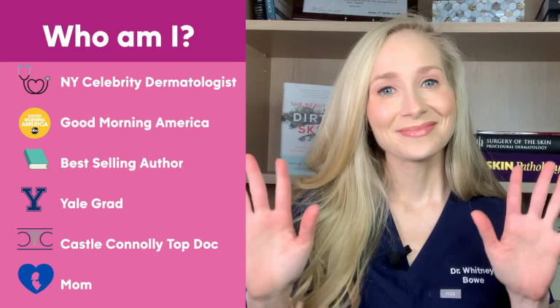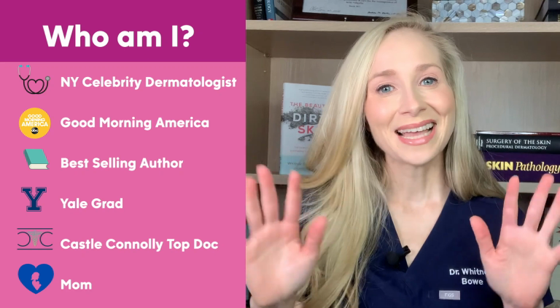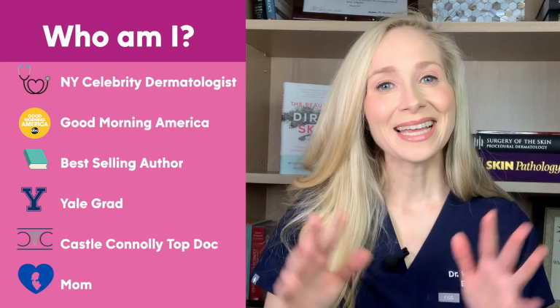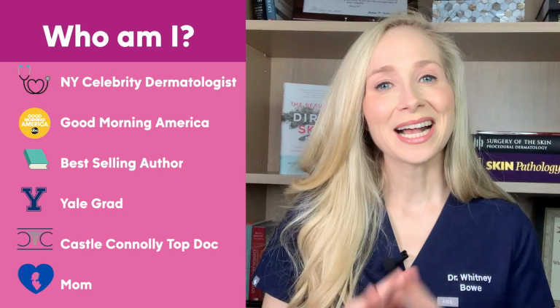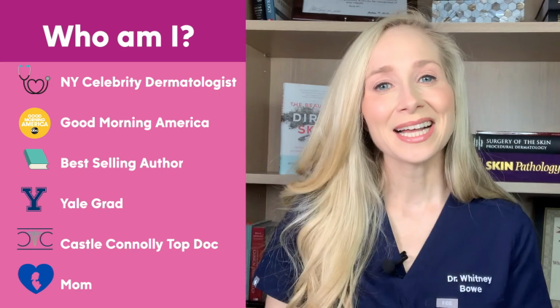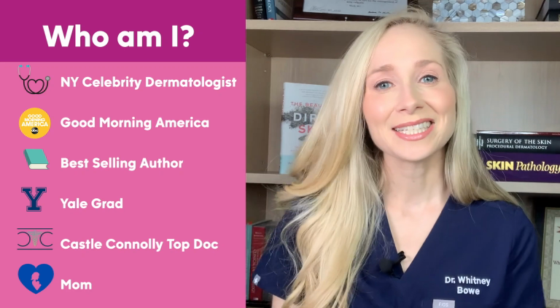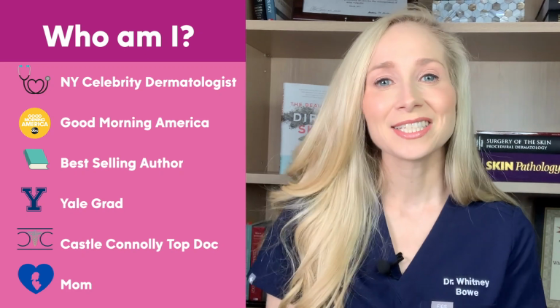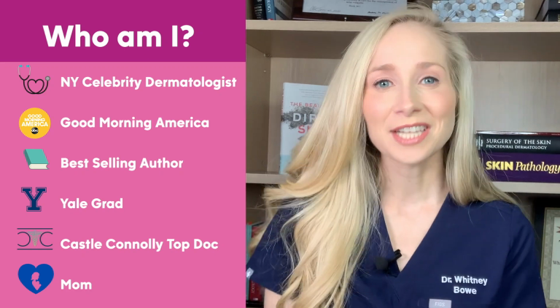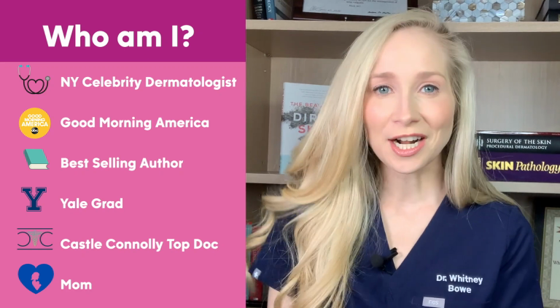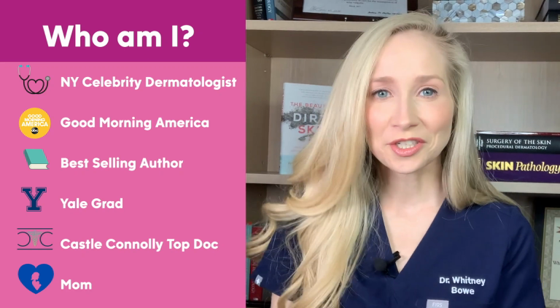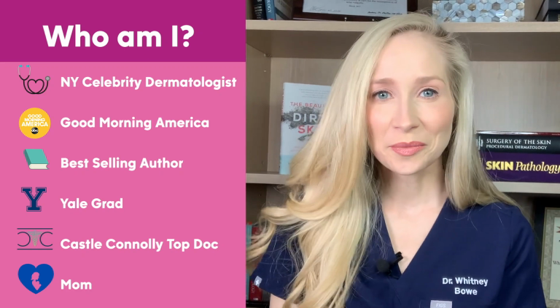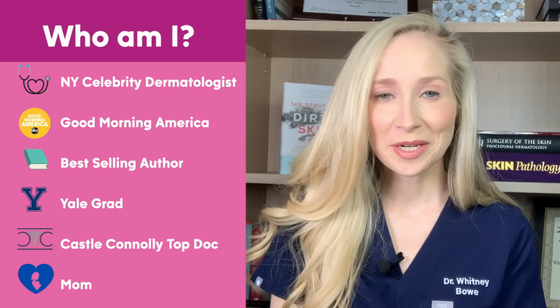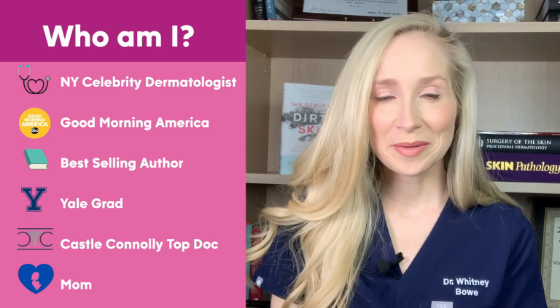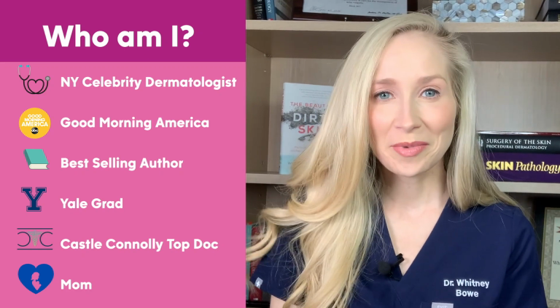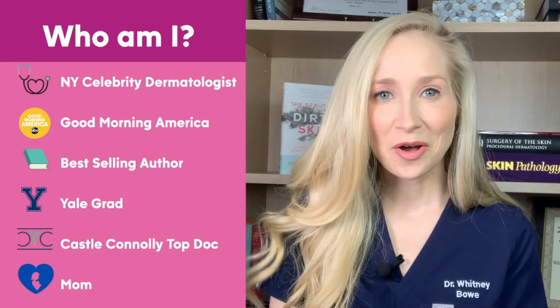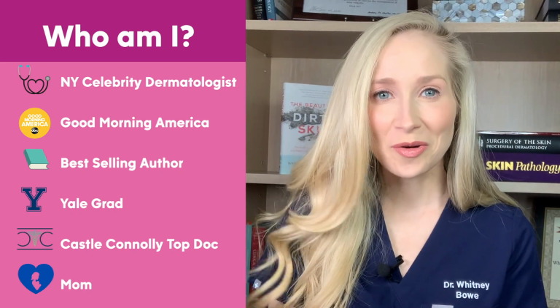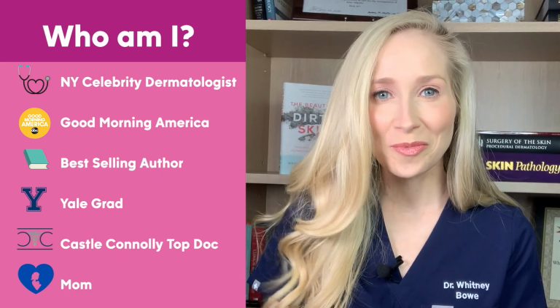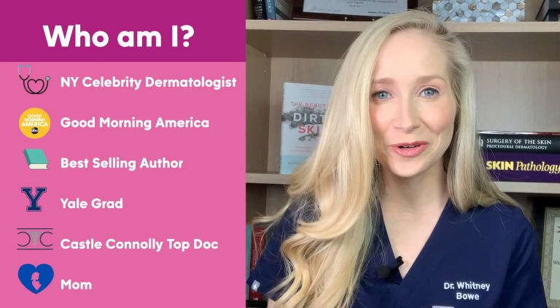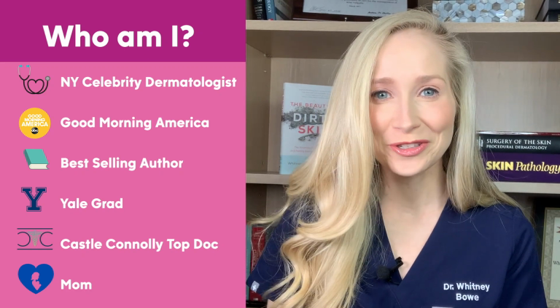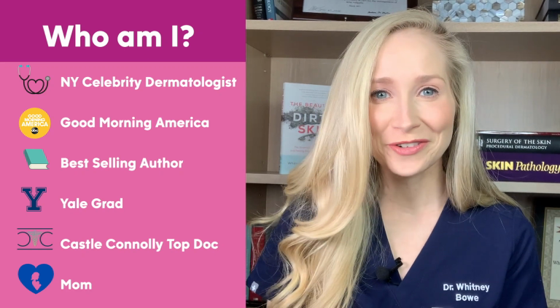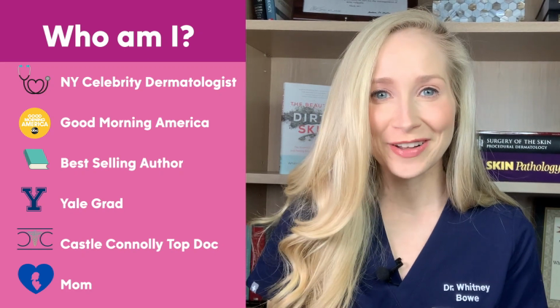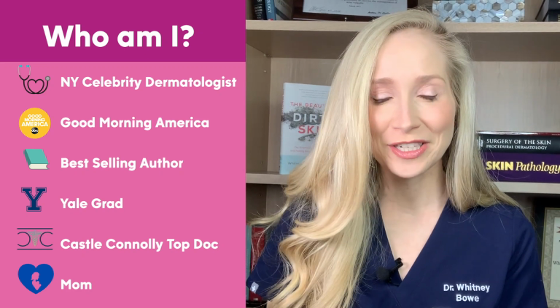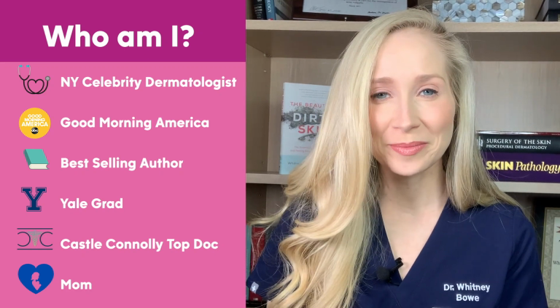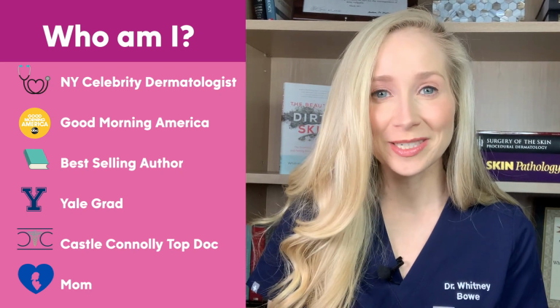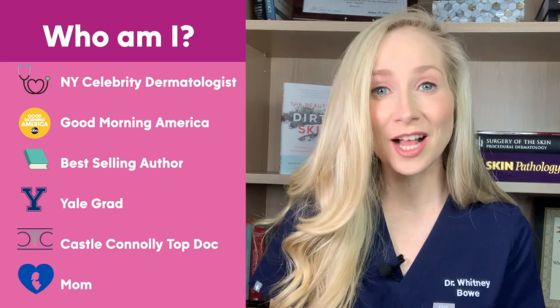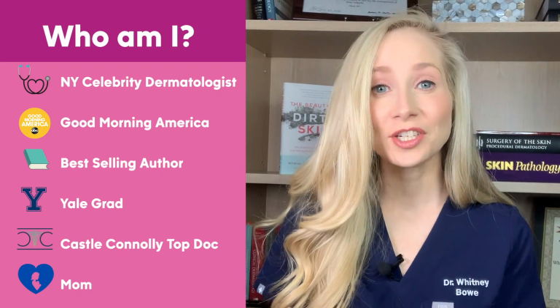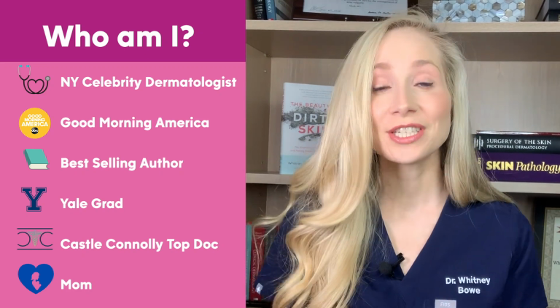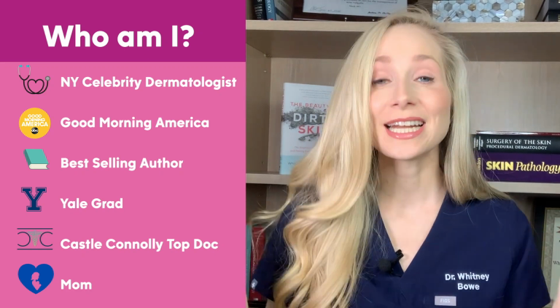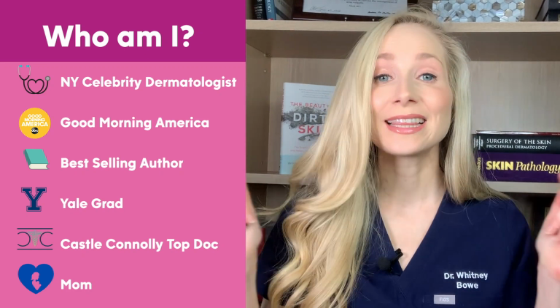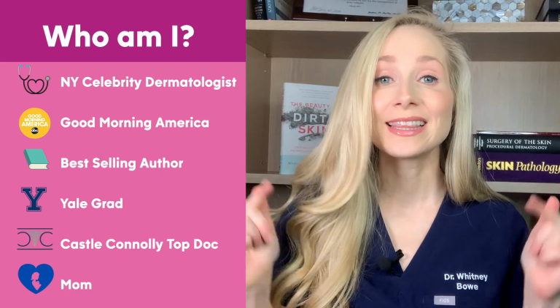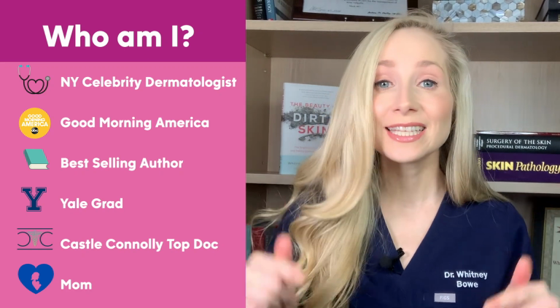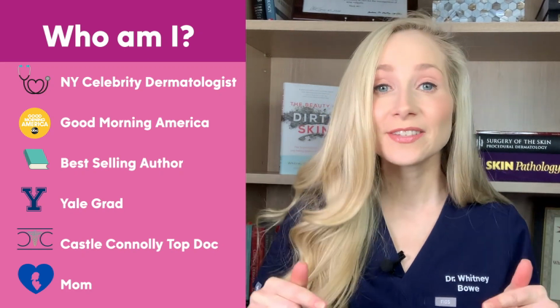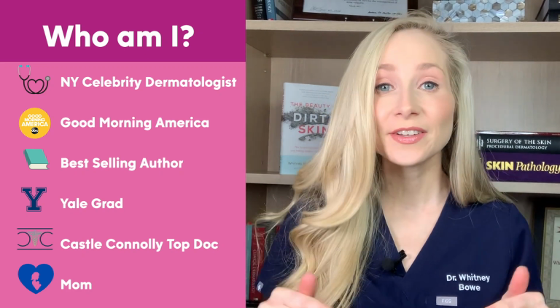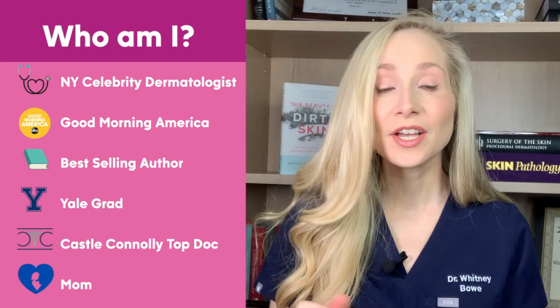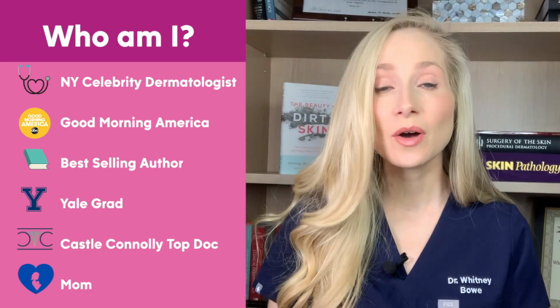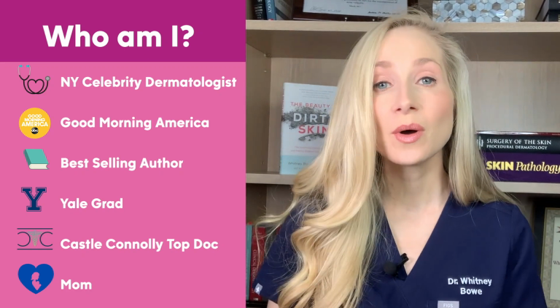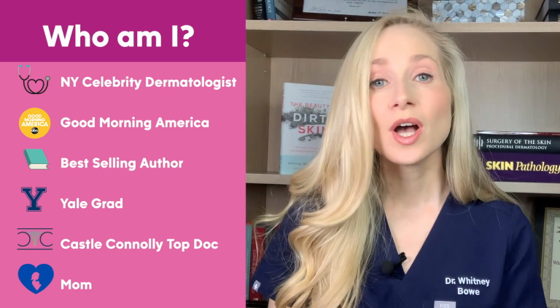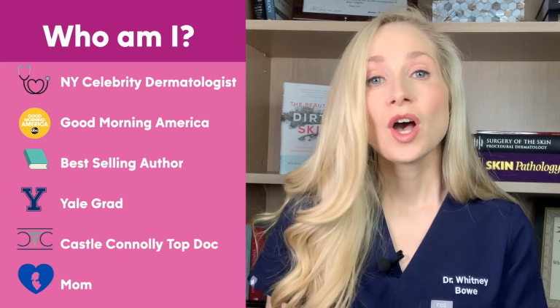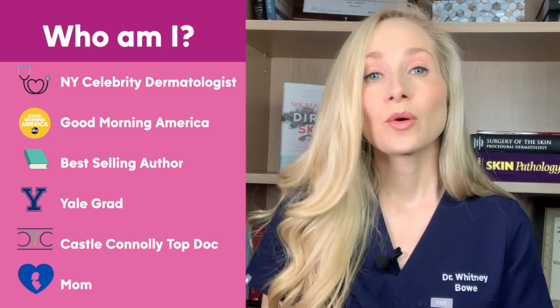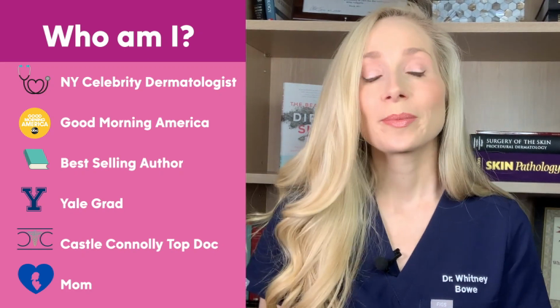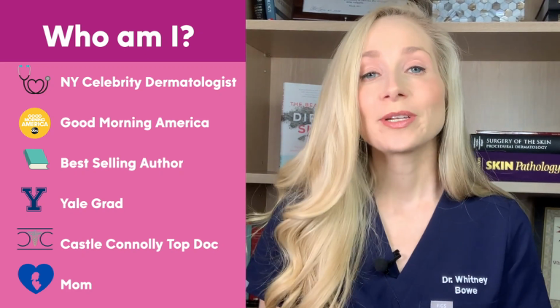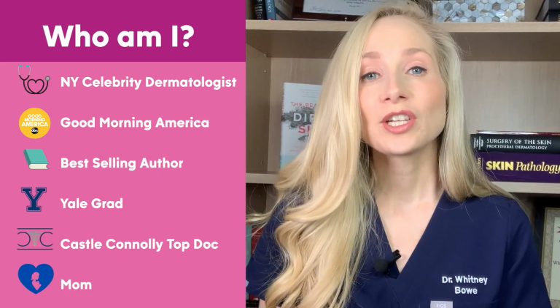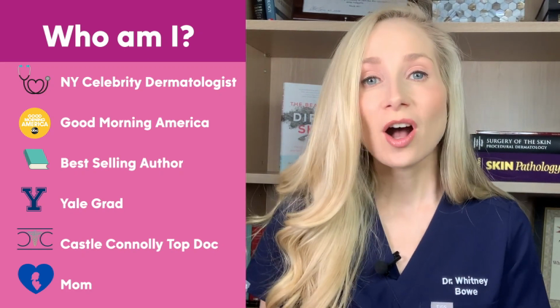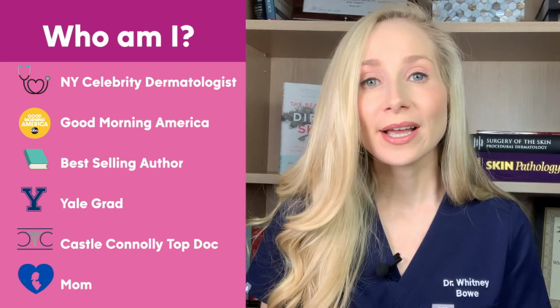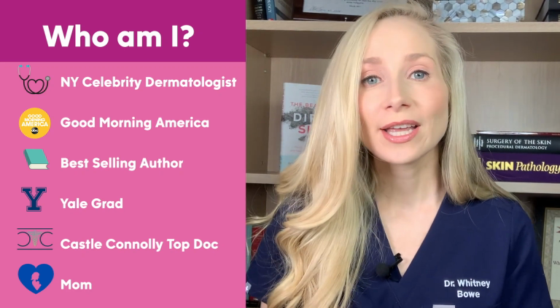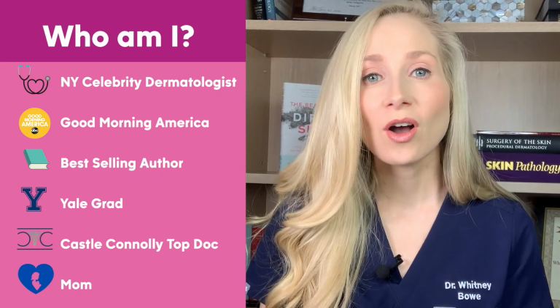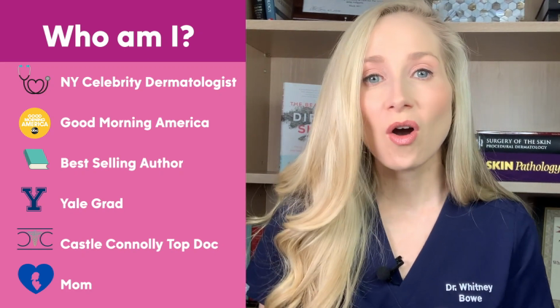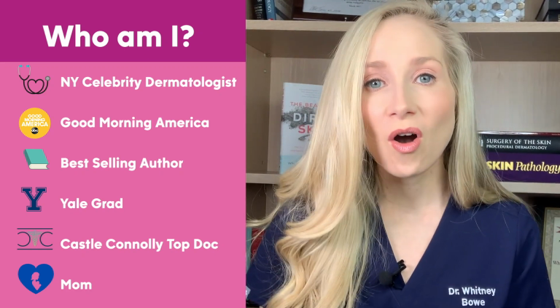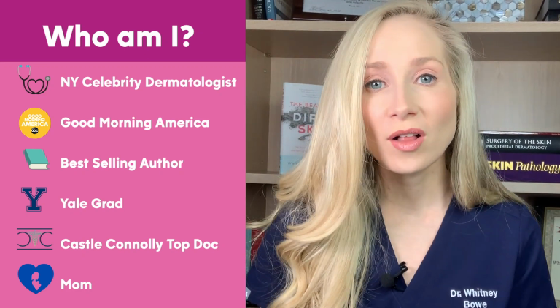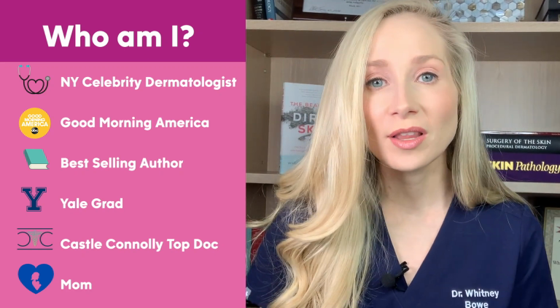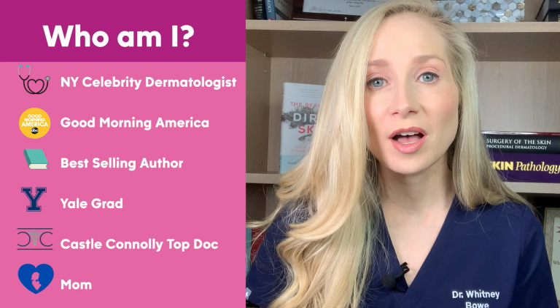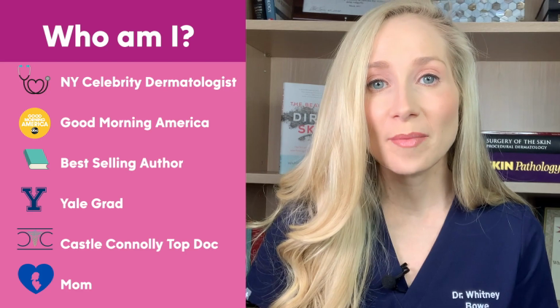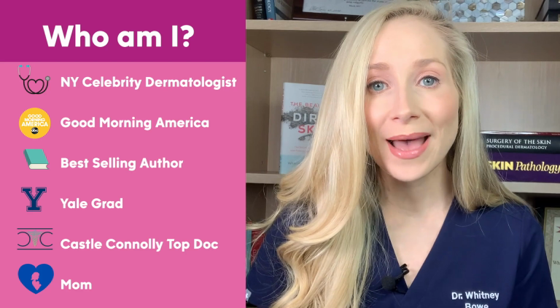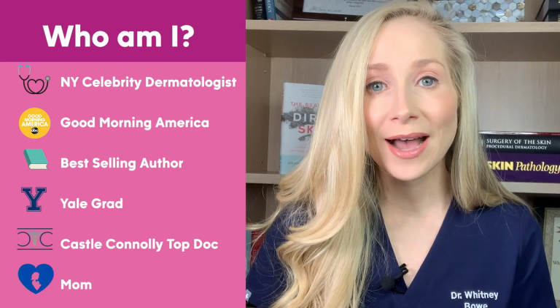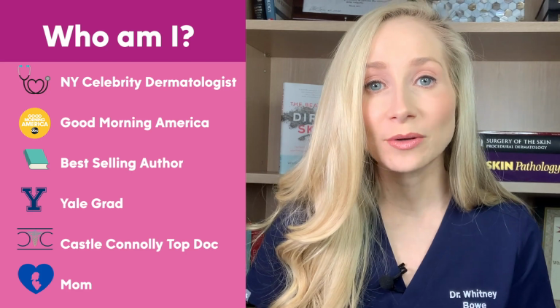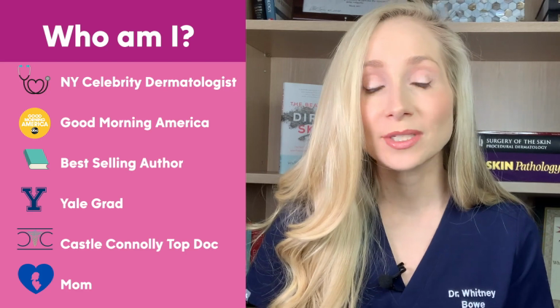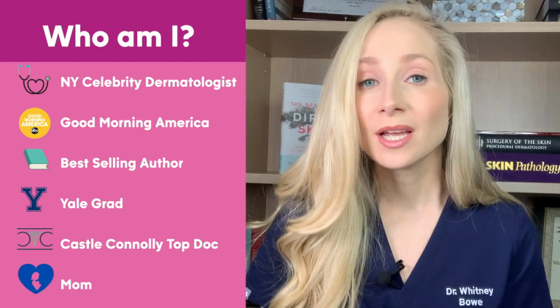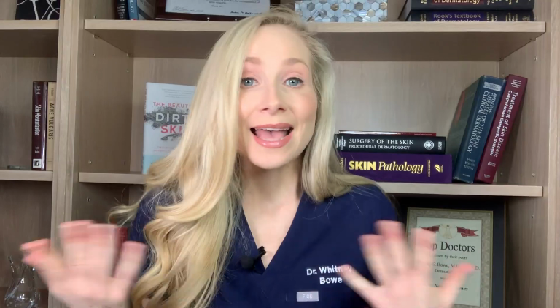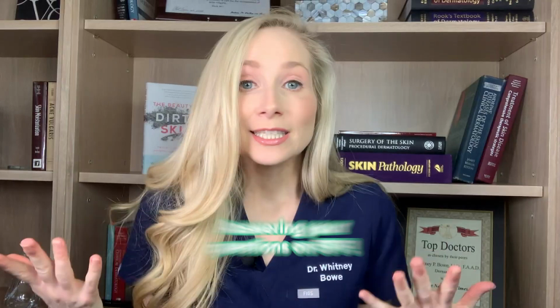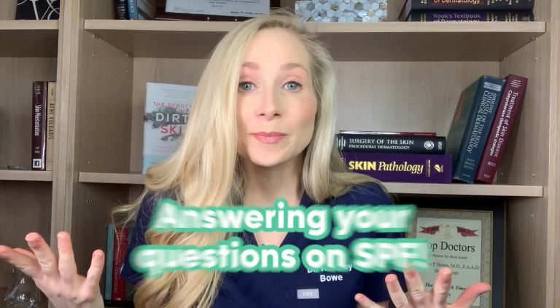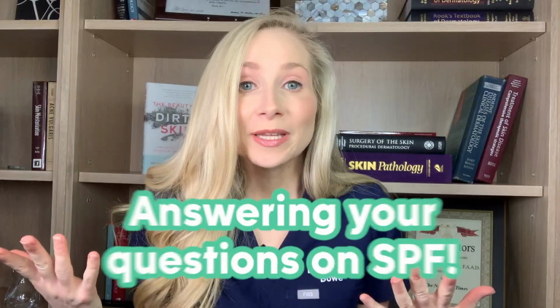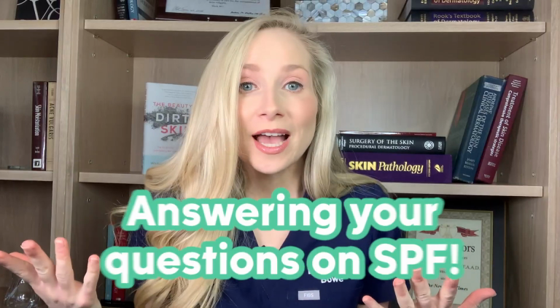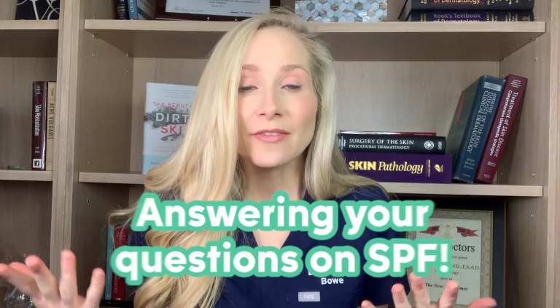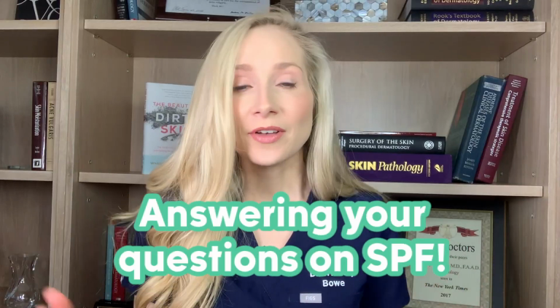Hey guys, Dr. Whitney Bowe, board-certified dermatologist, and in this video we're going to be talking all about SPF.